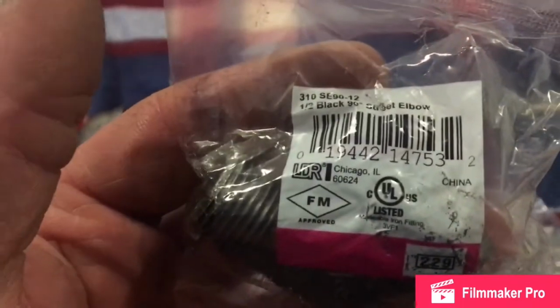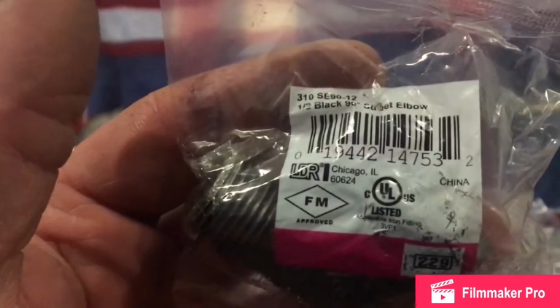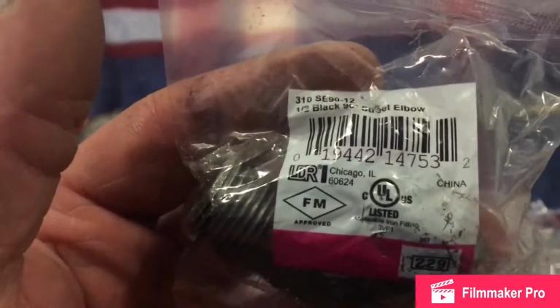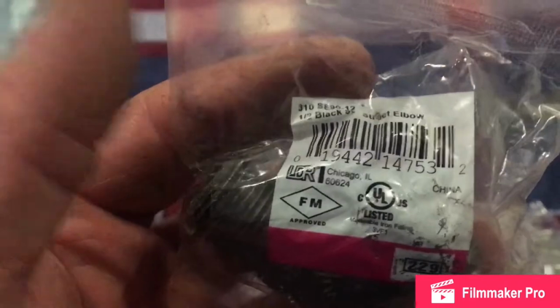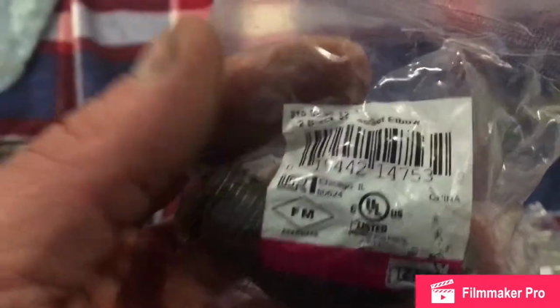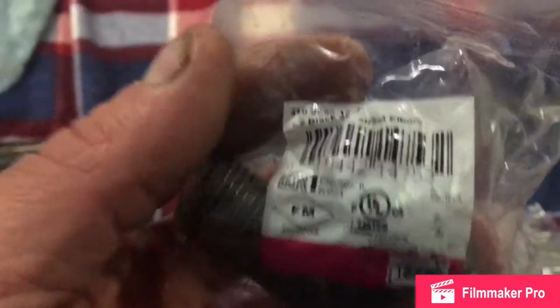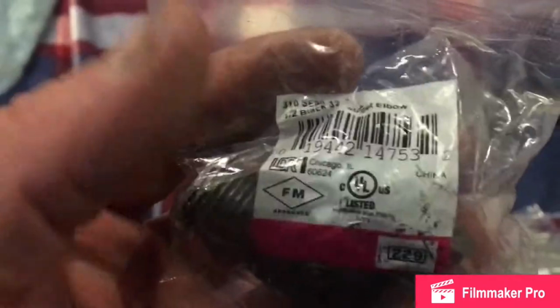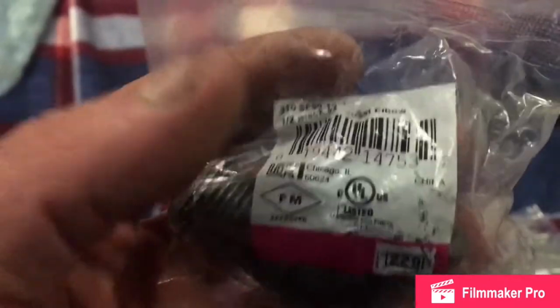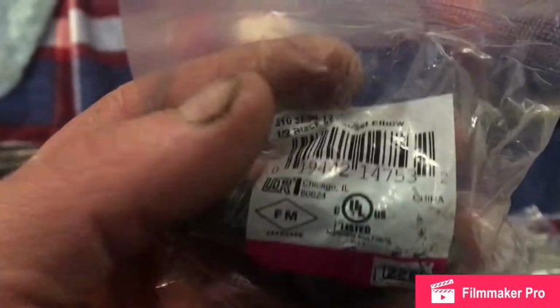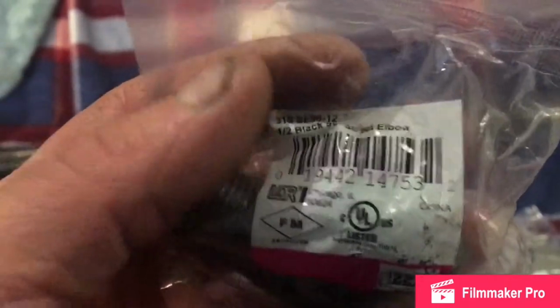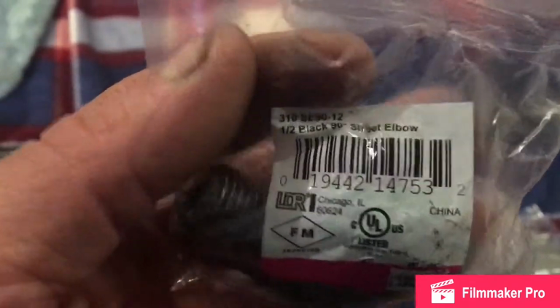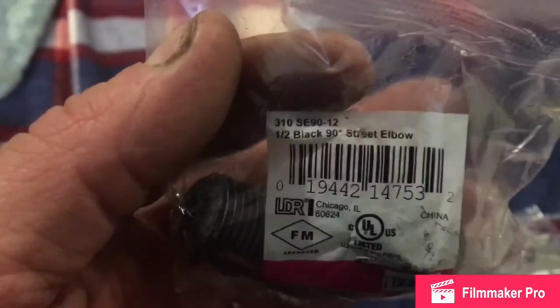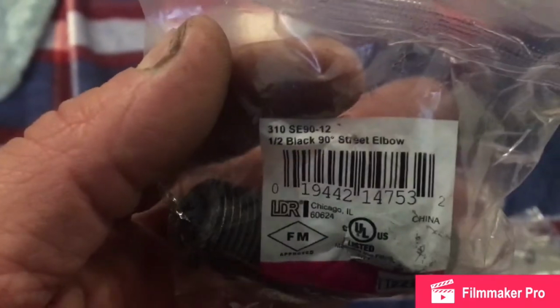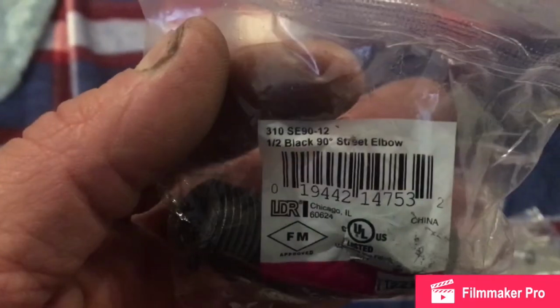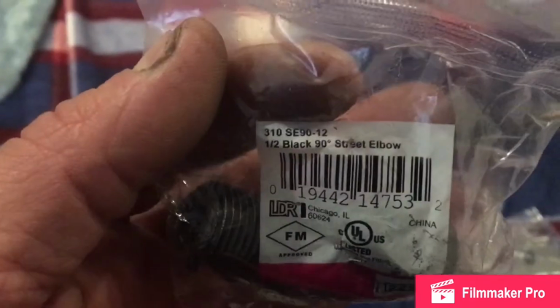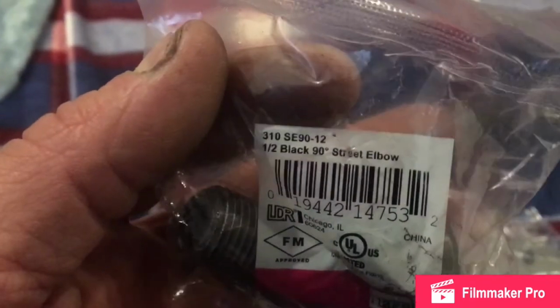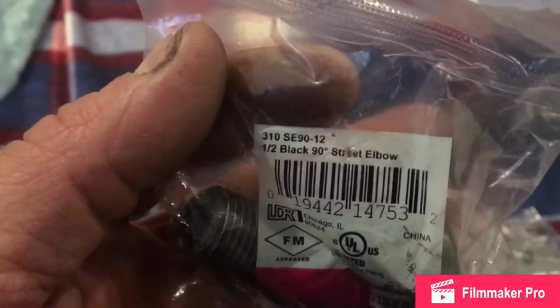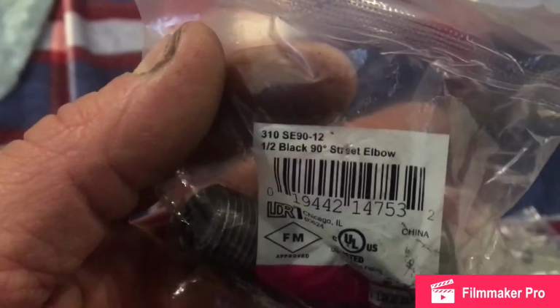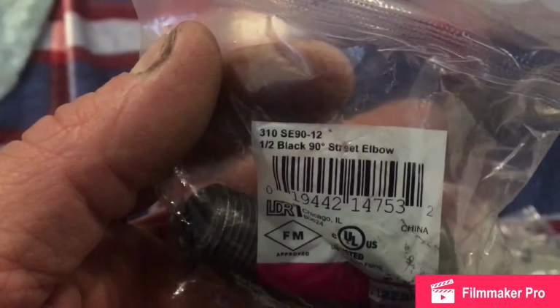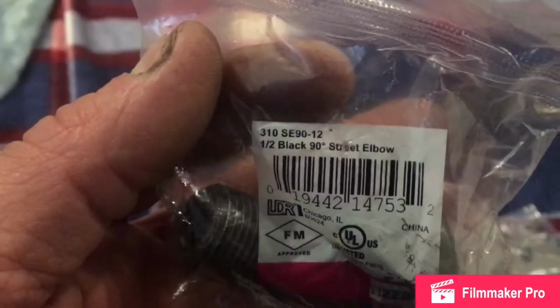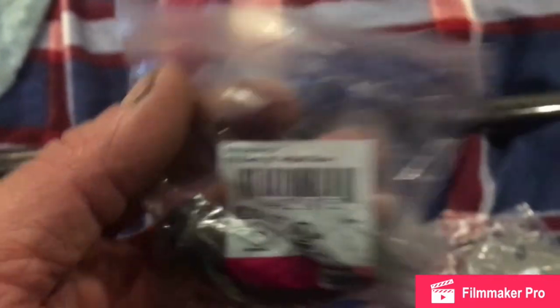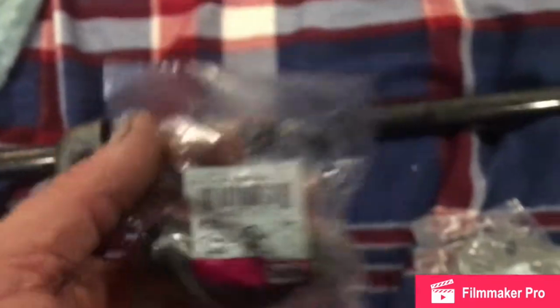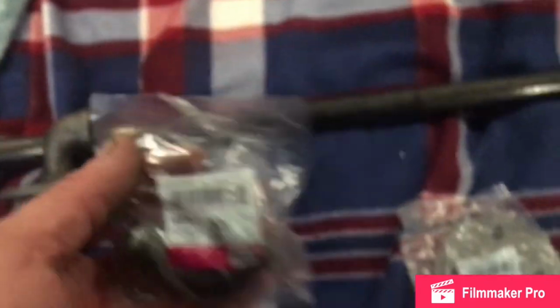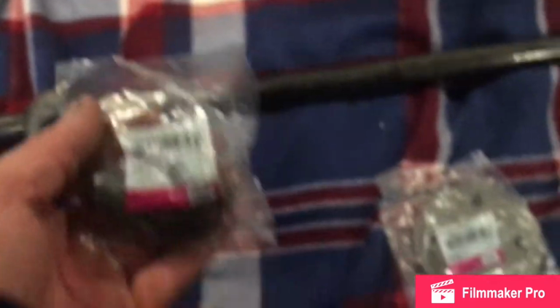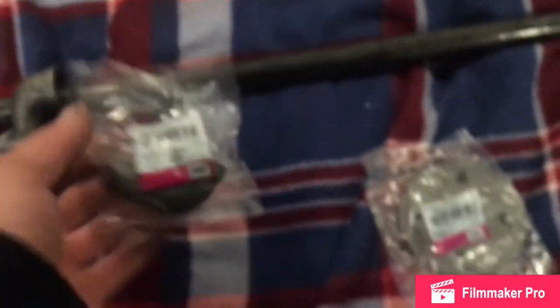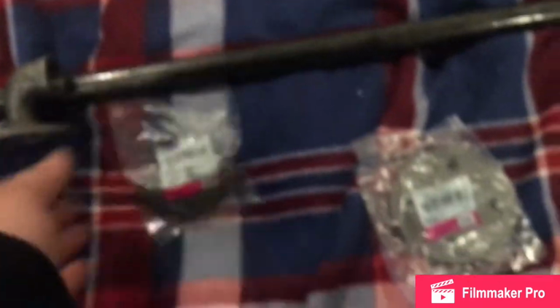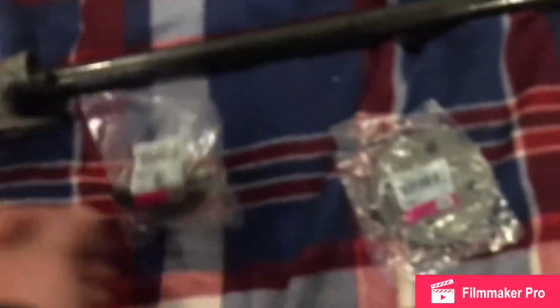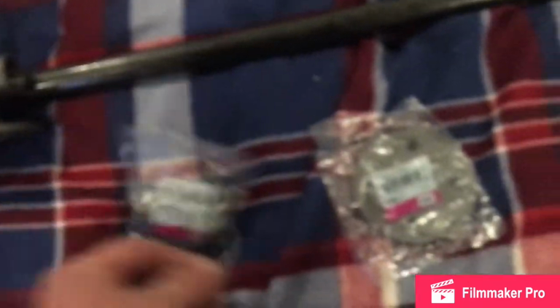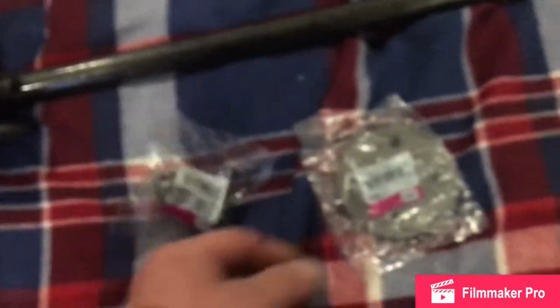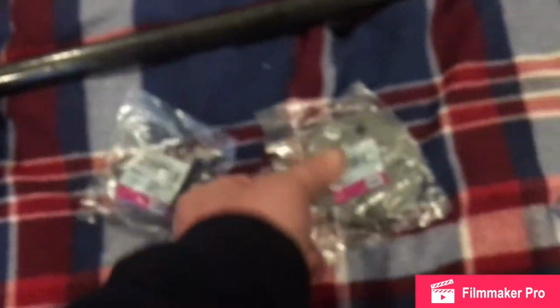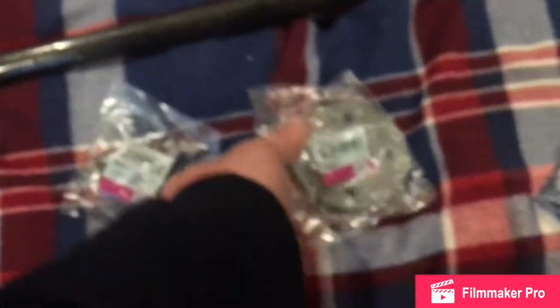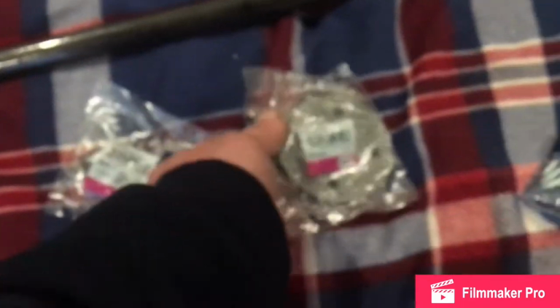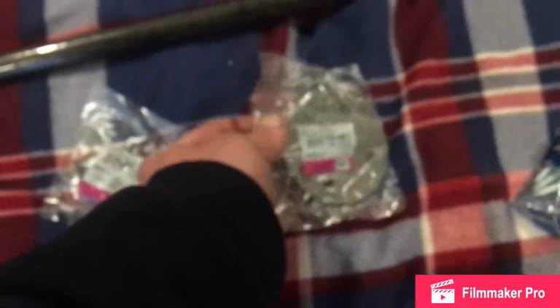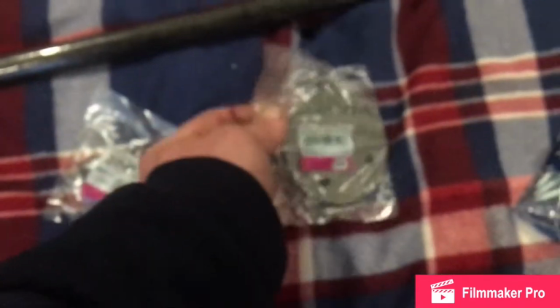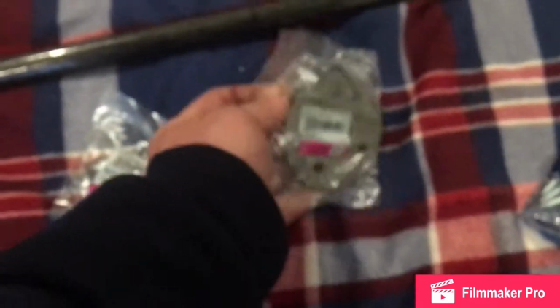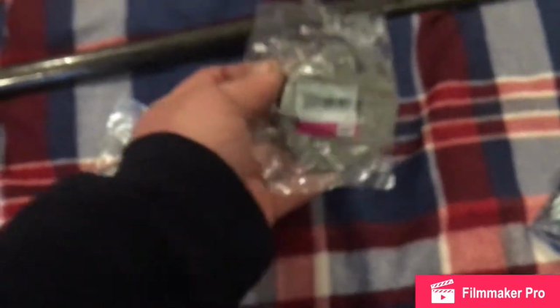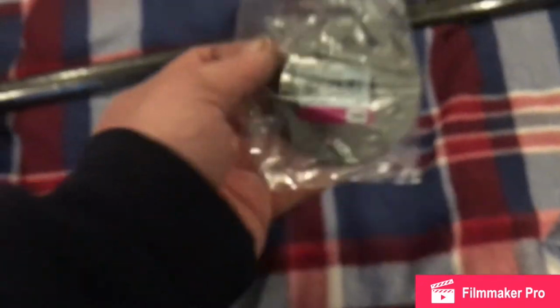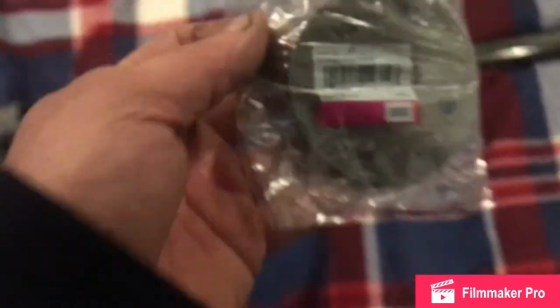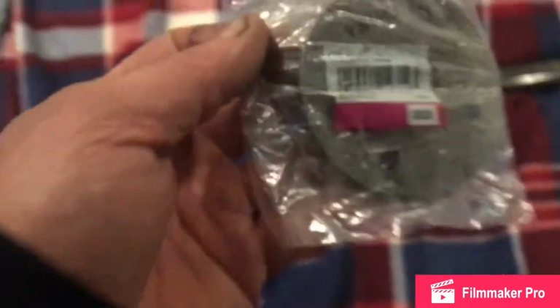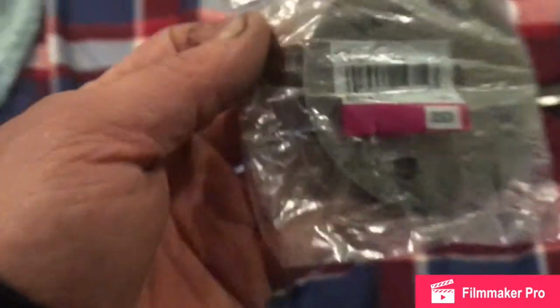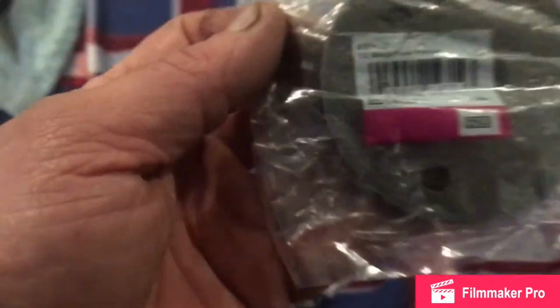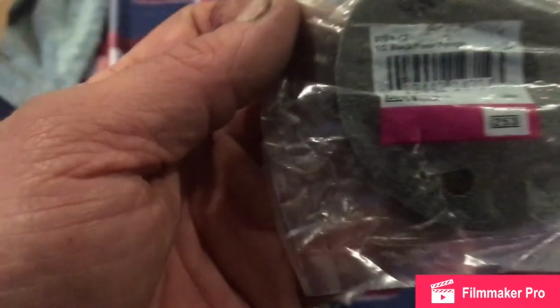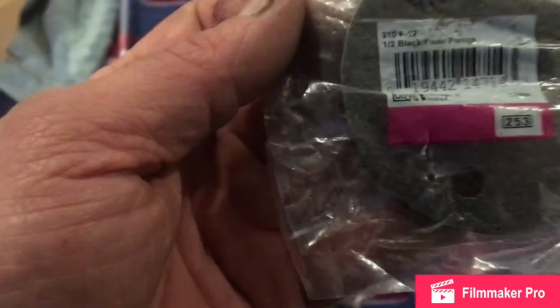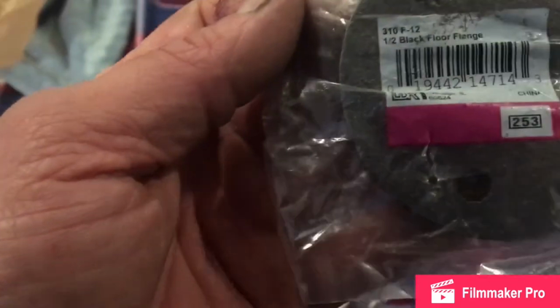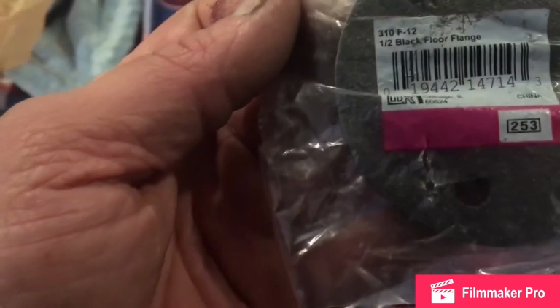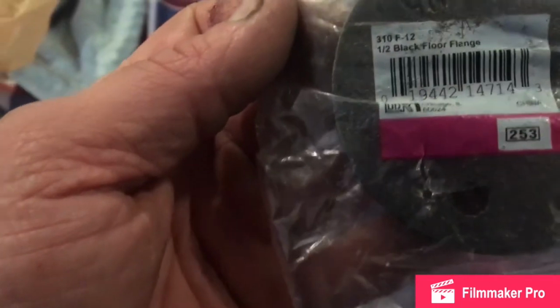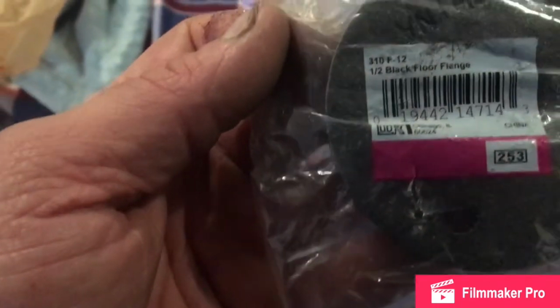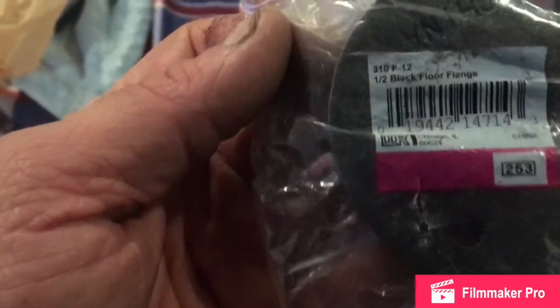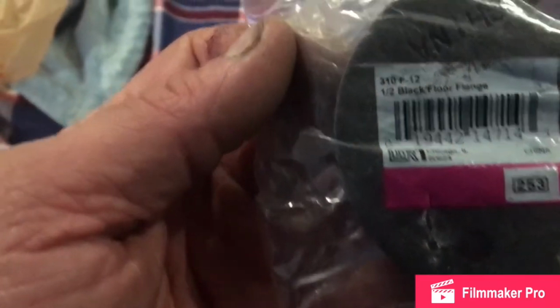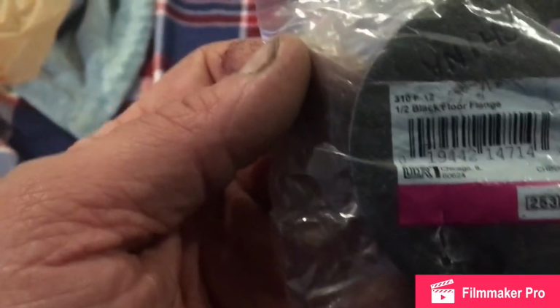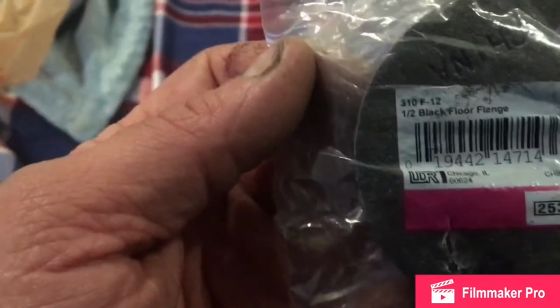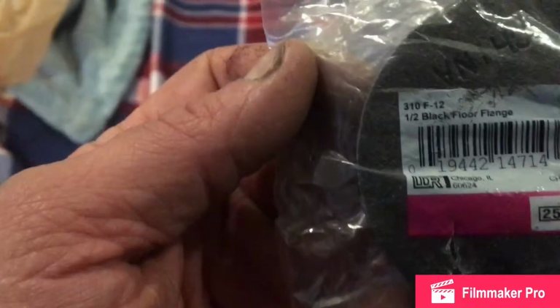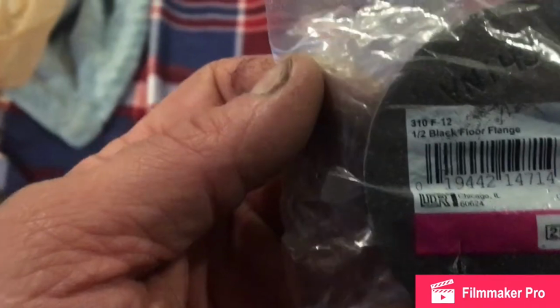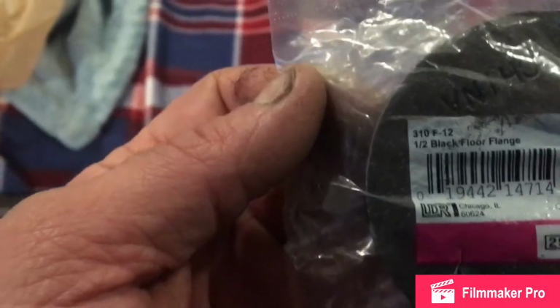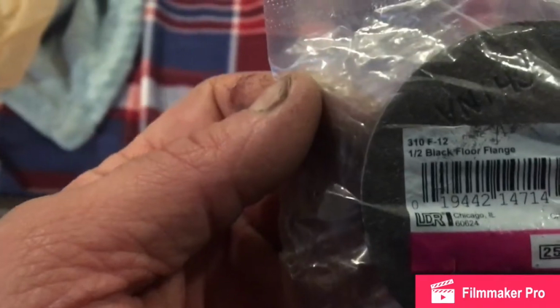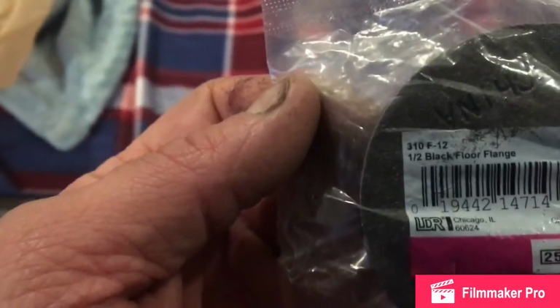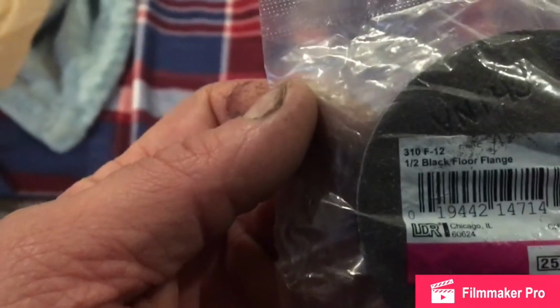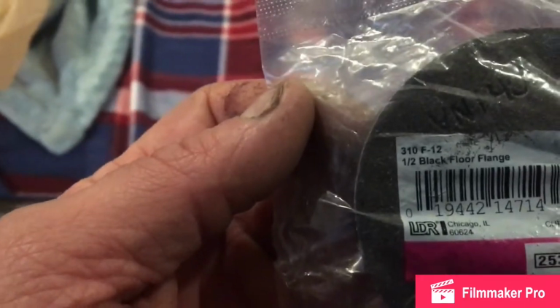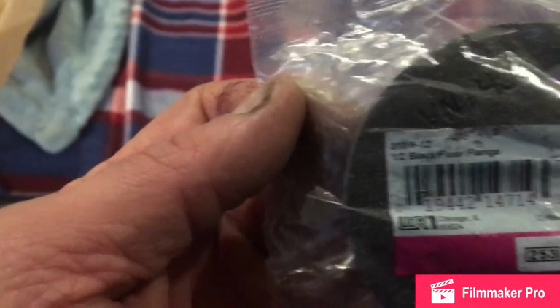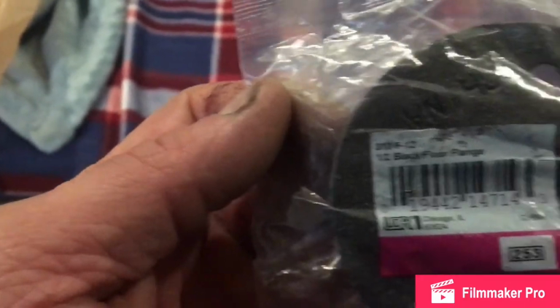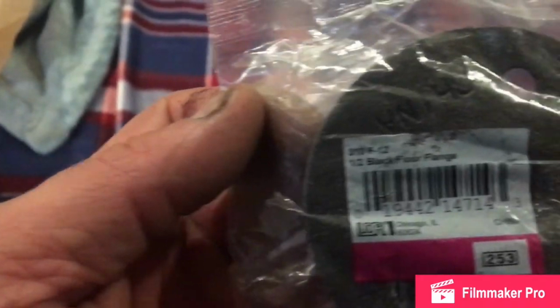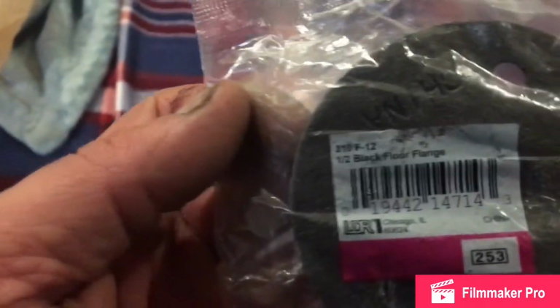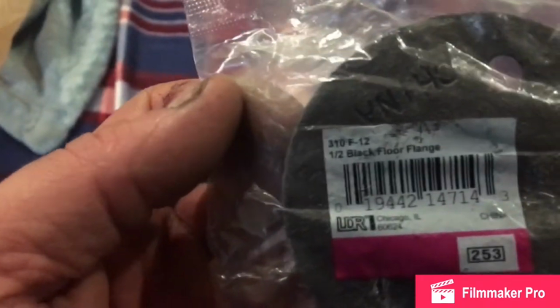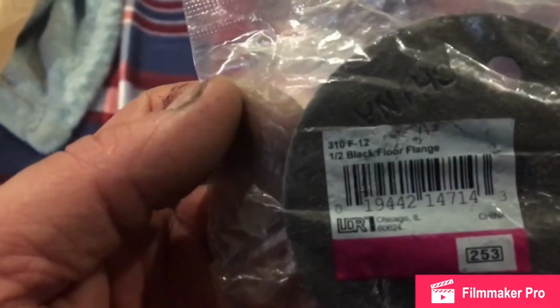I've got two of them. It's called a street elbow. And I've got two of these — it's called a foot flange.